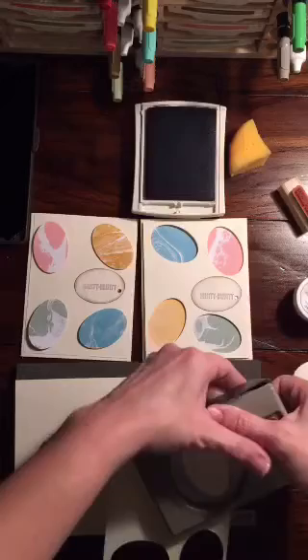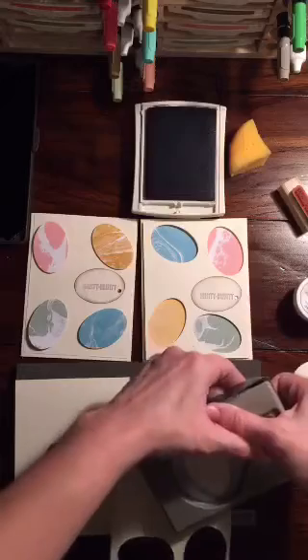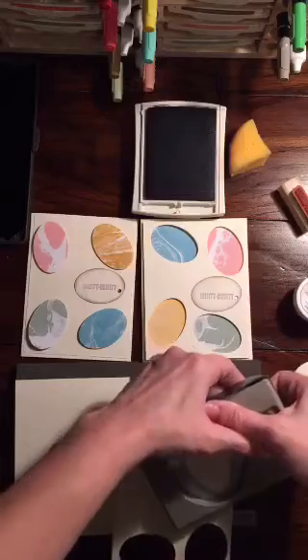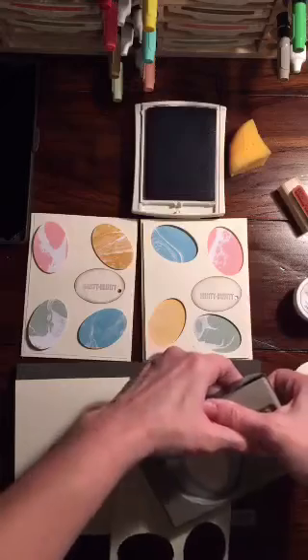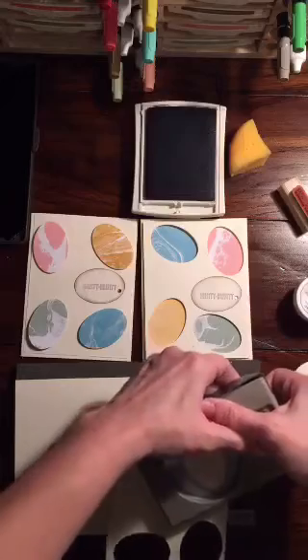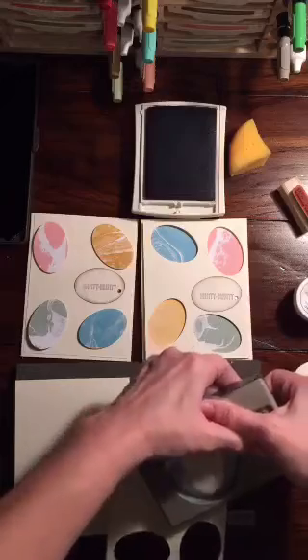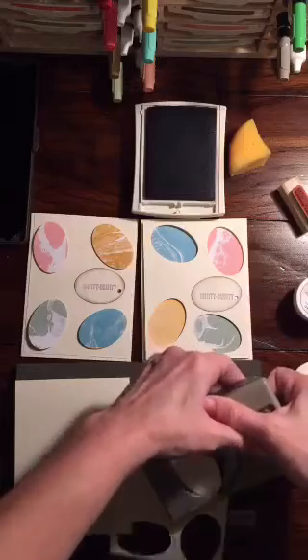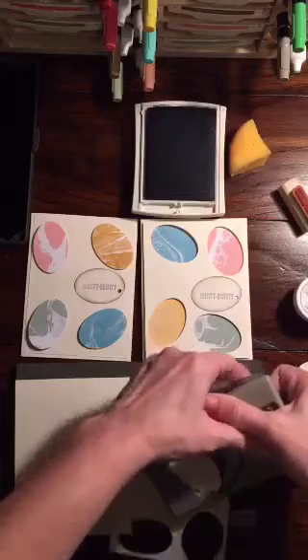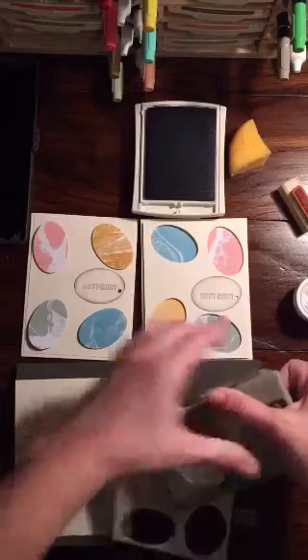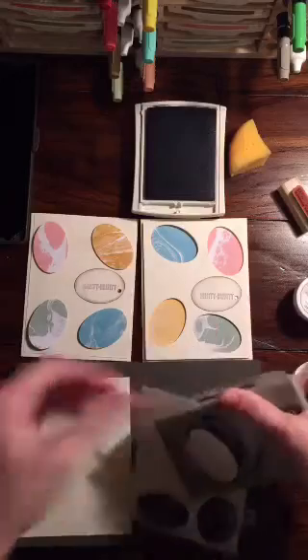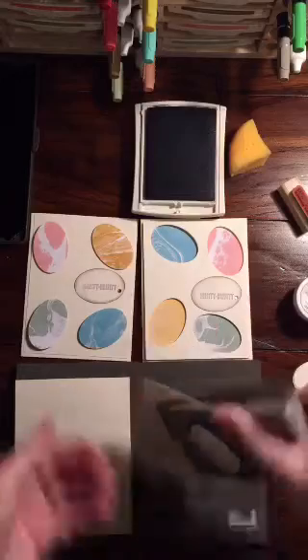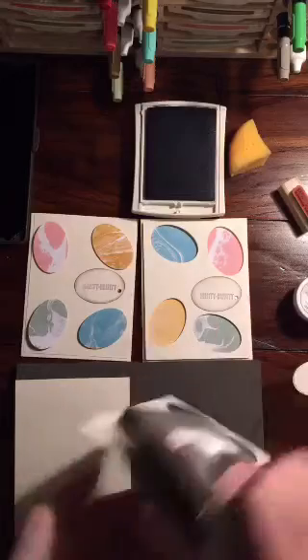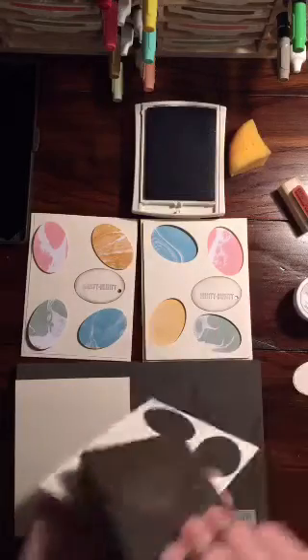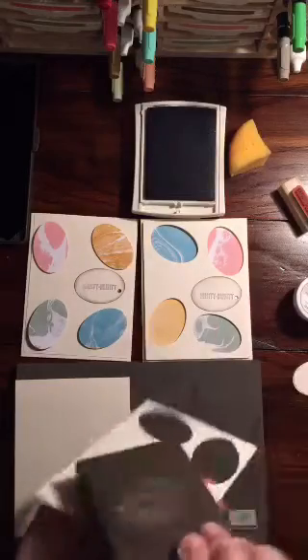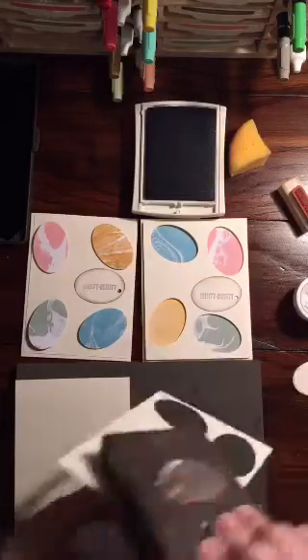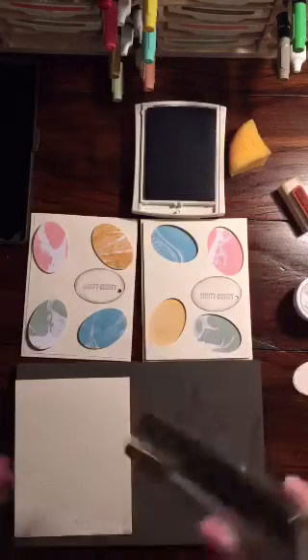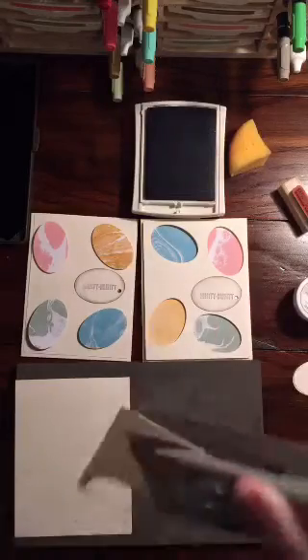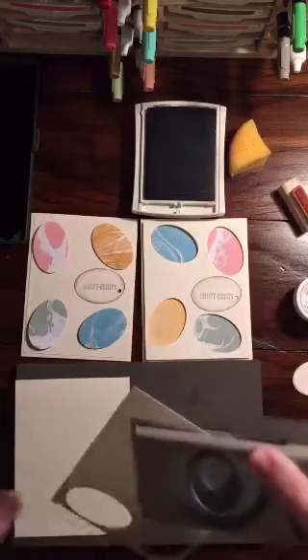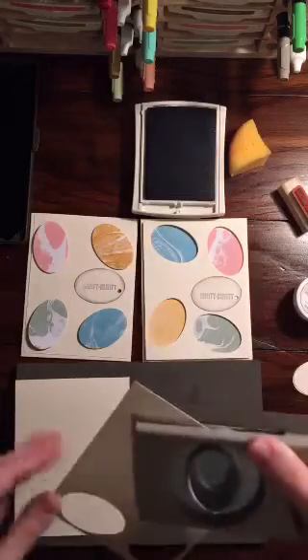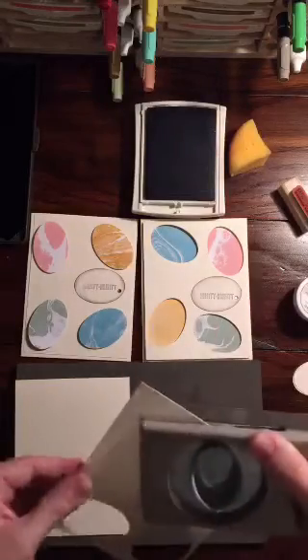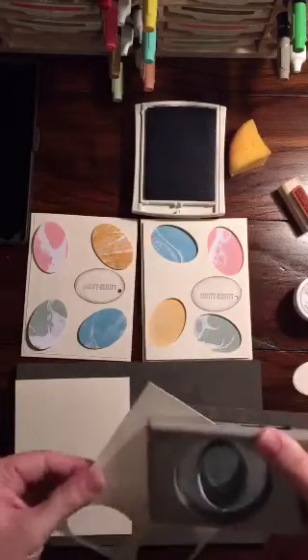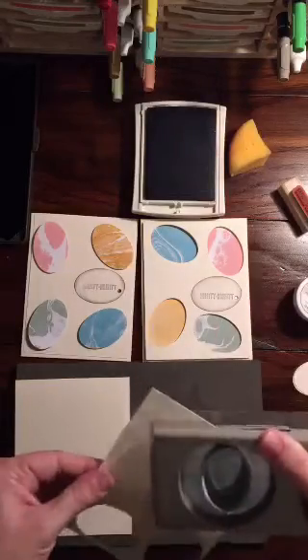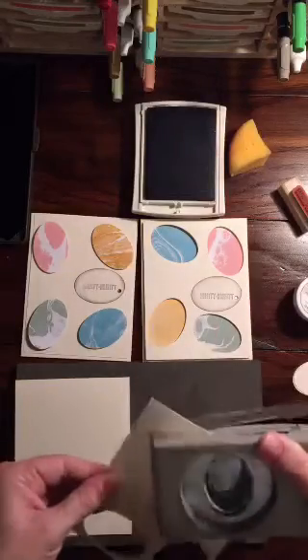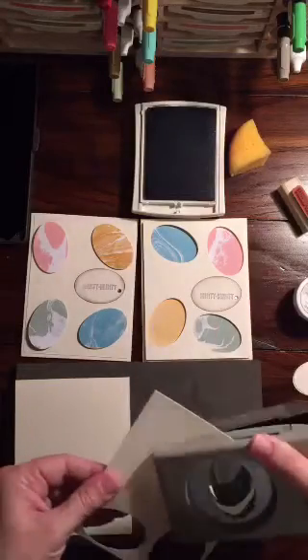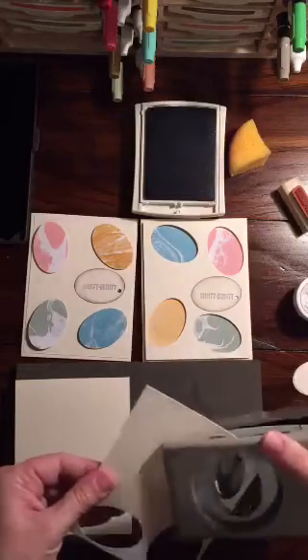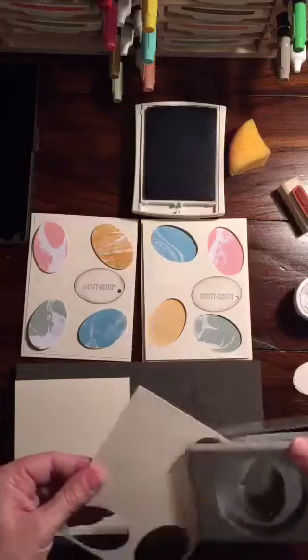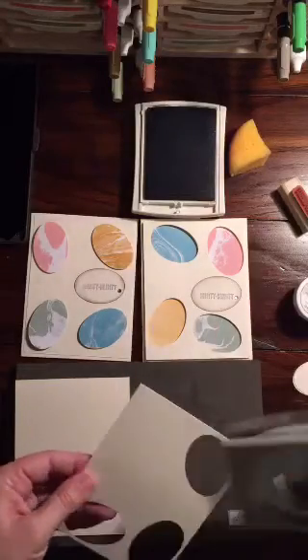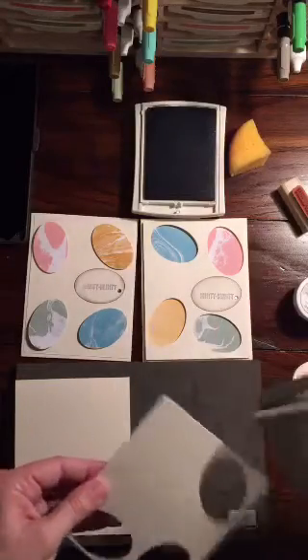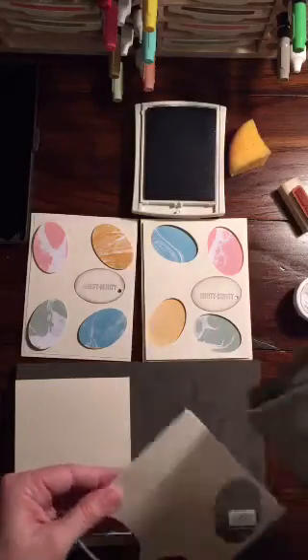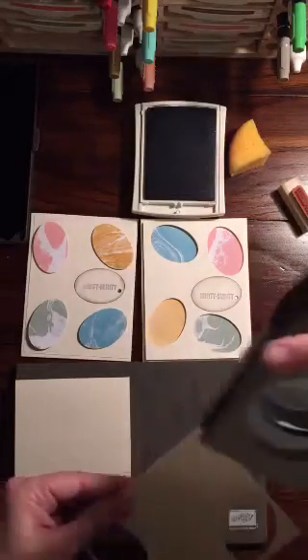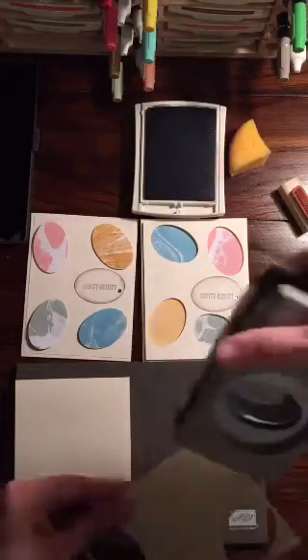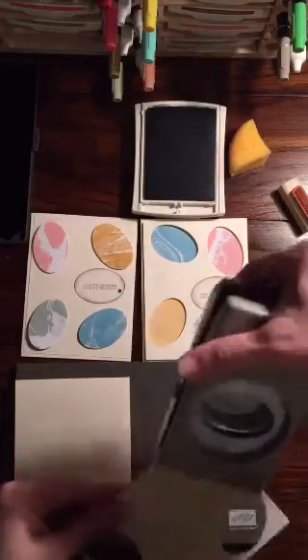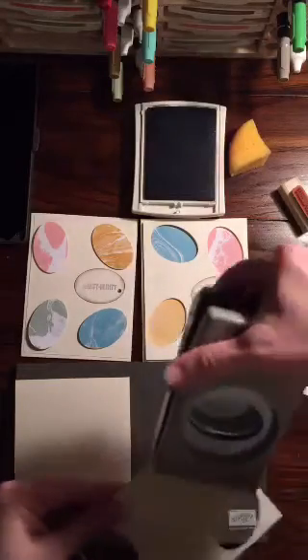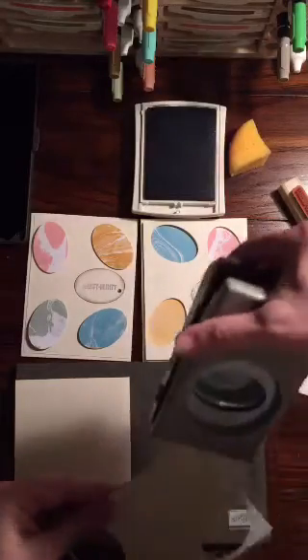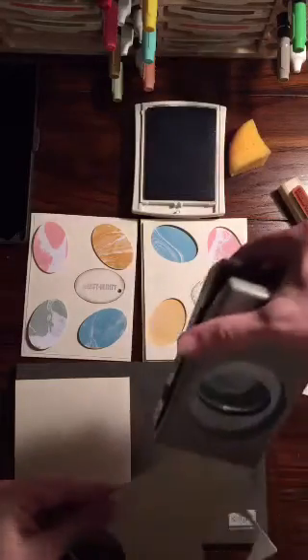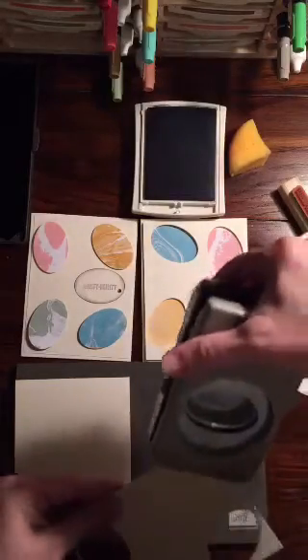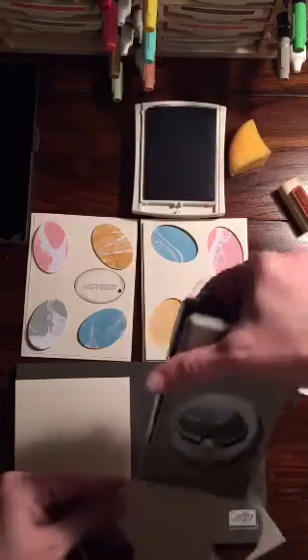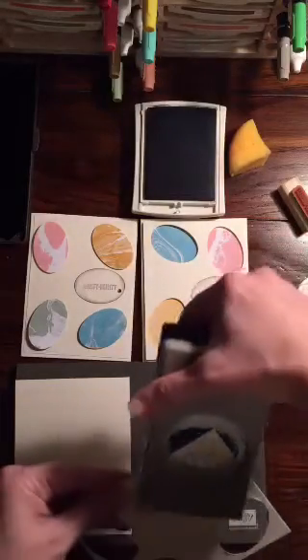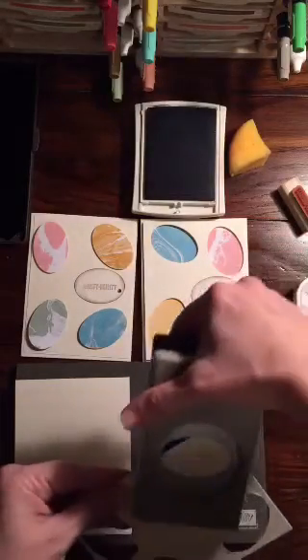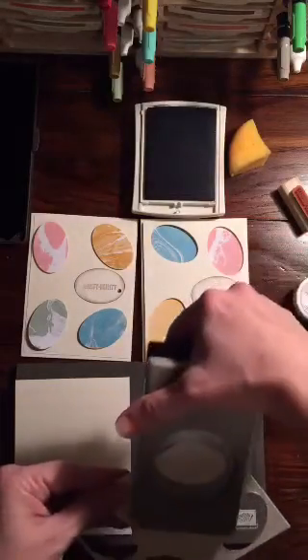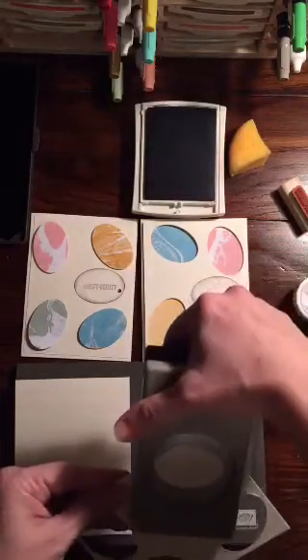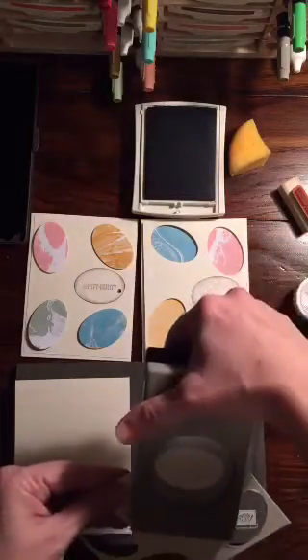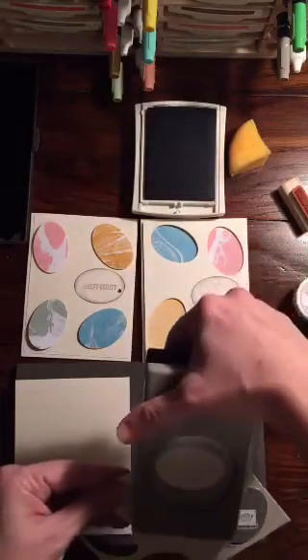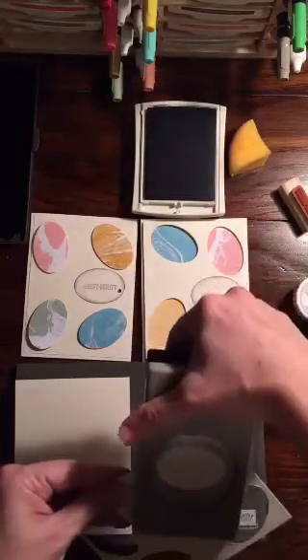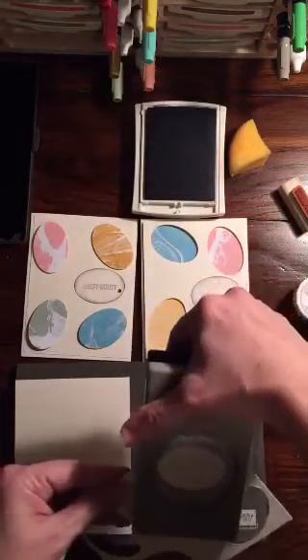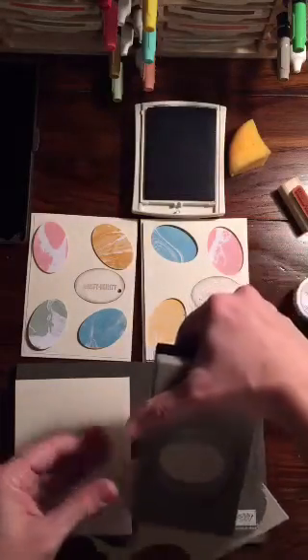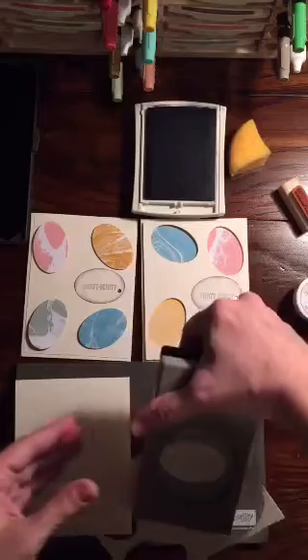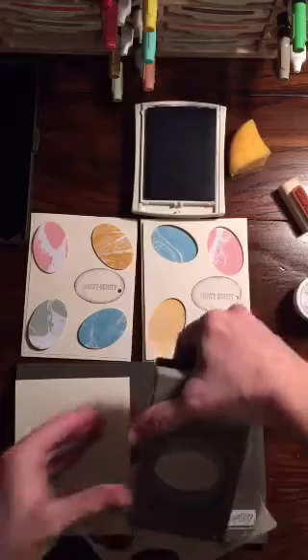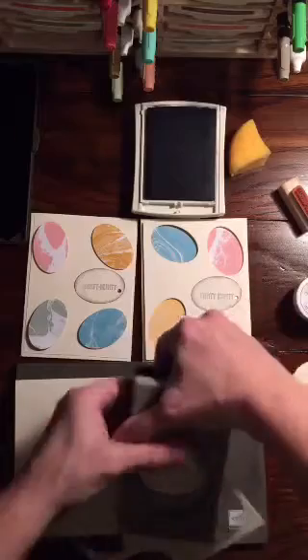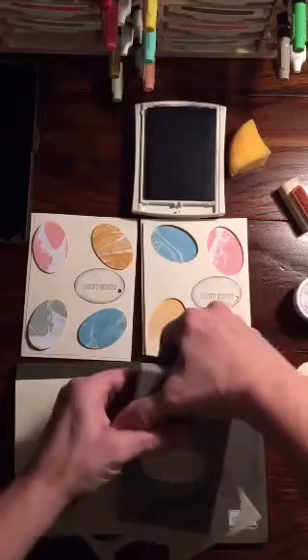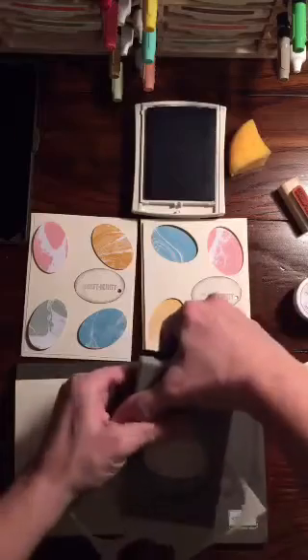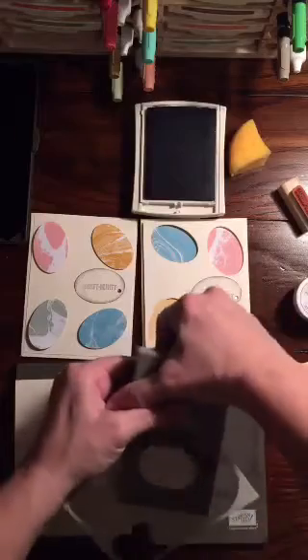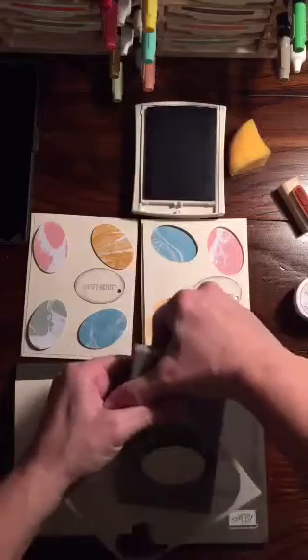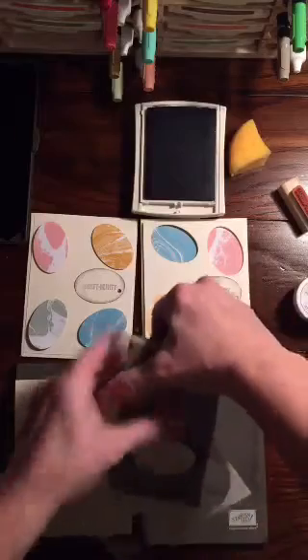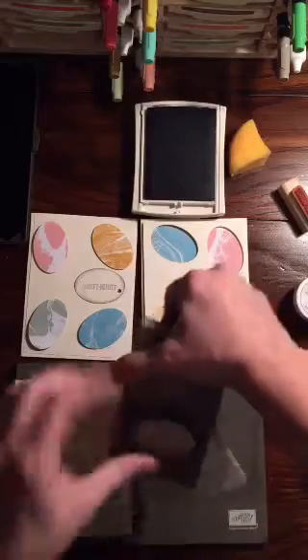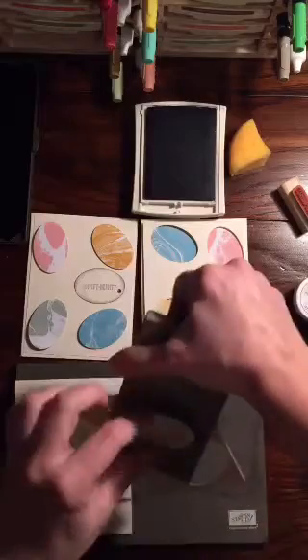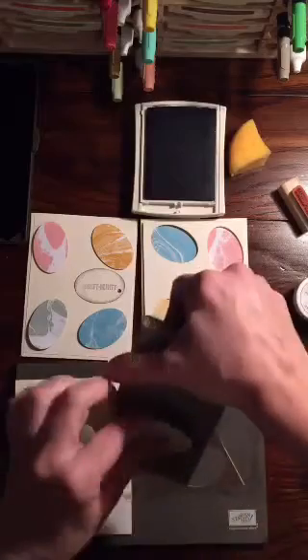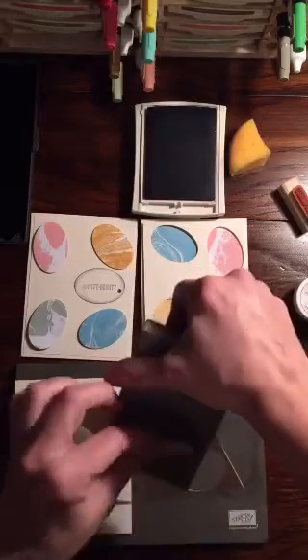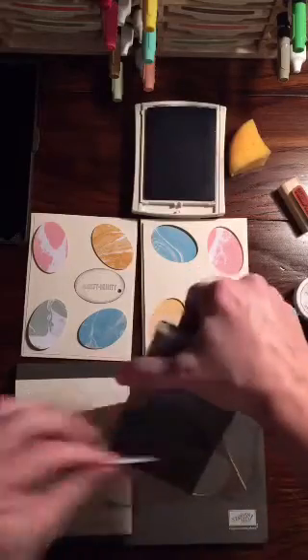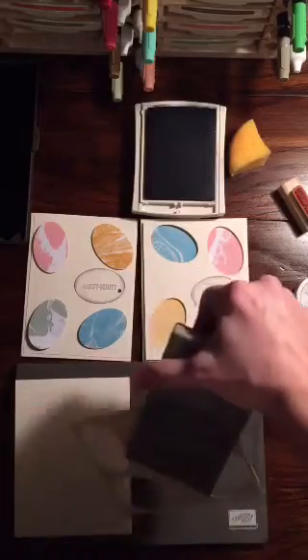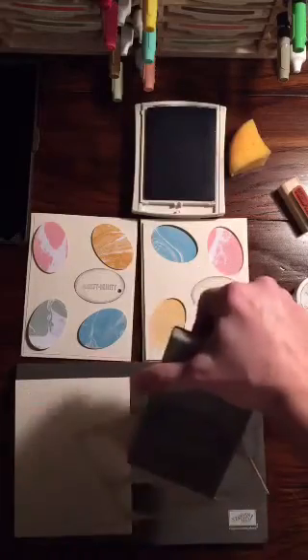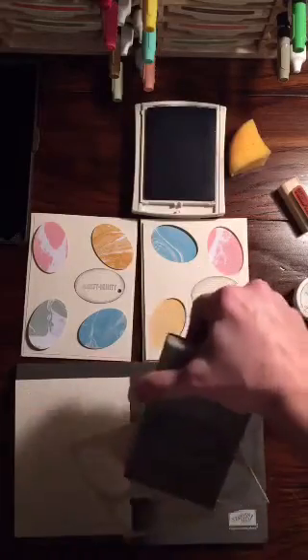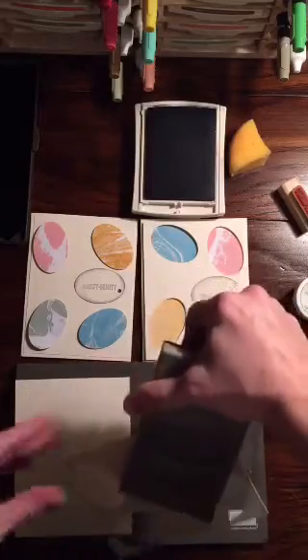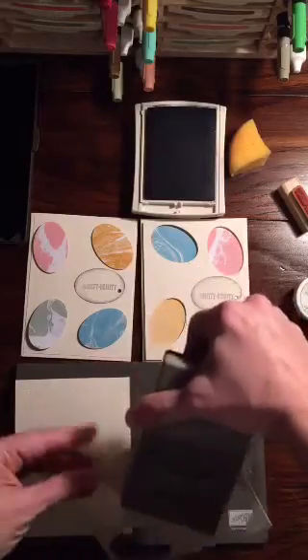And then I'll go on over to this side as well.